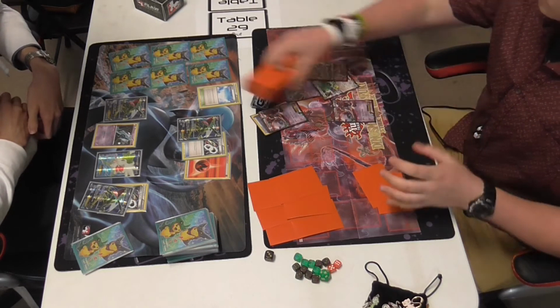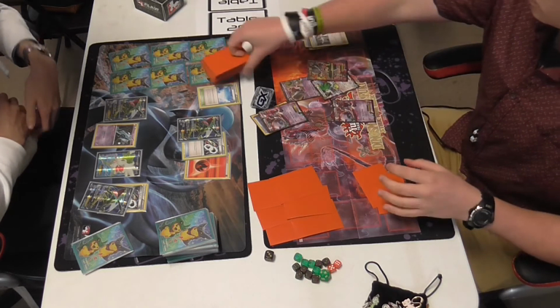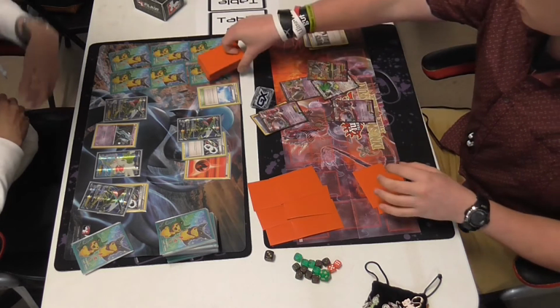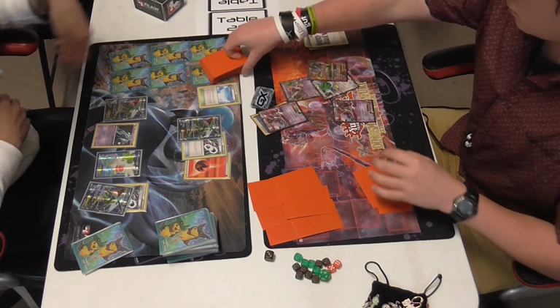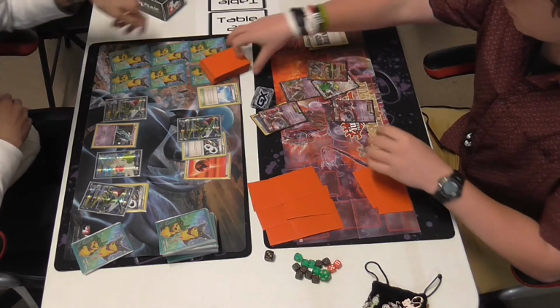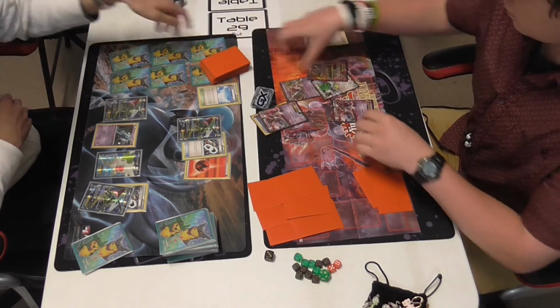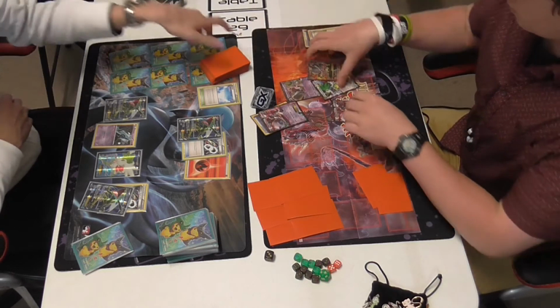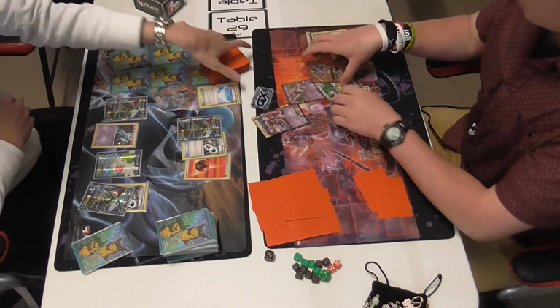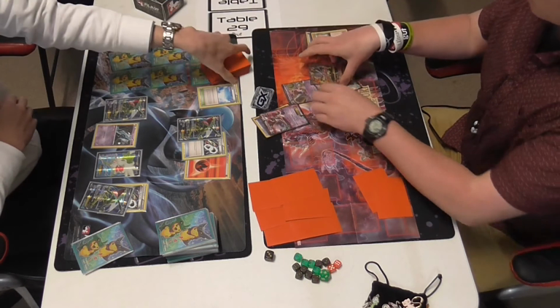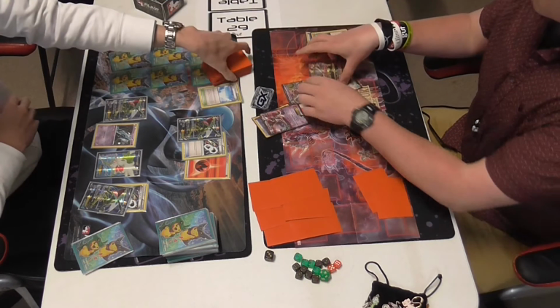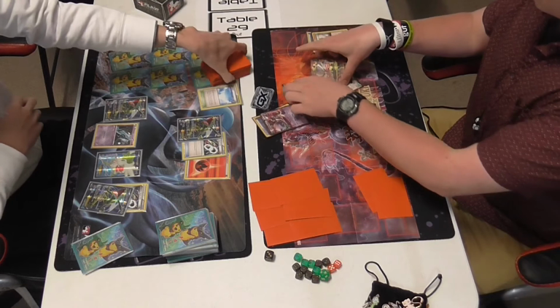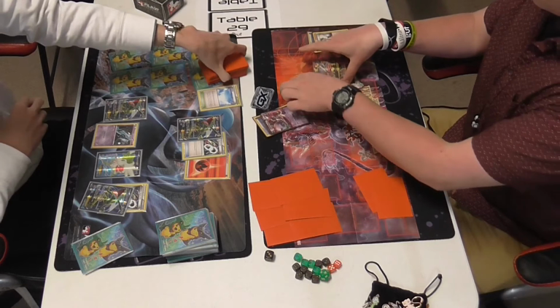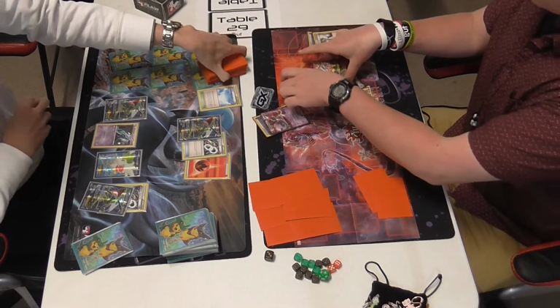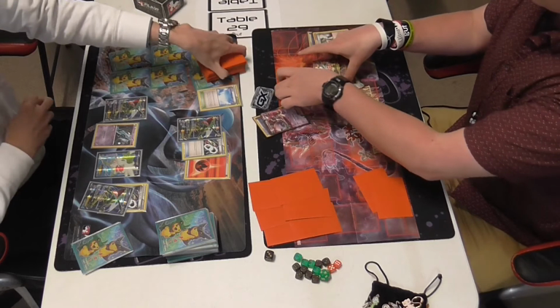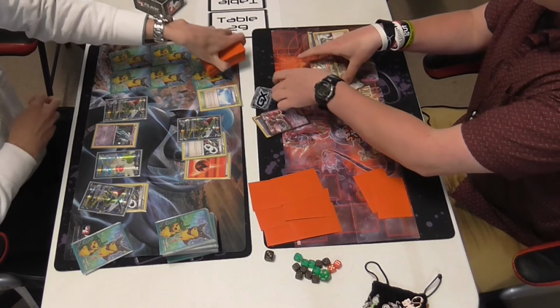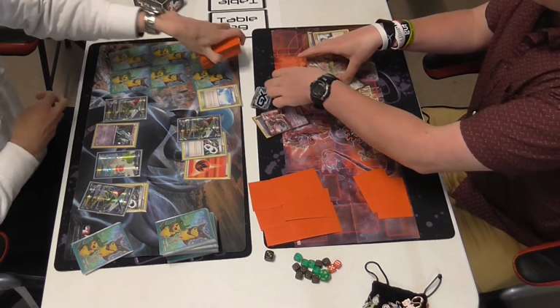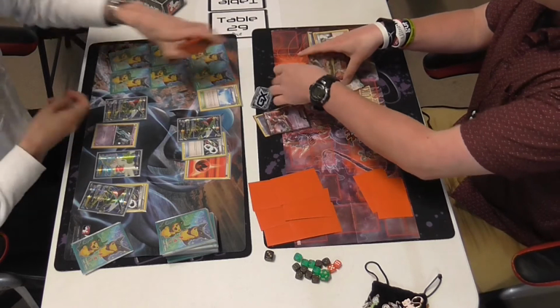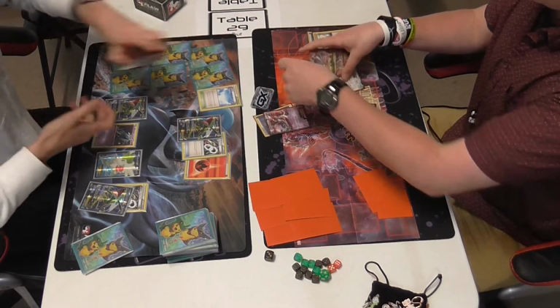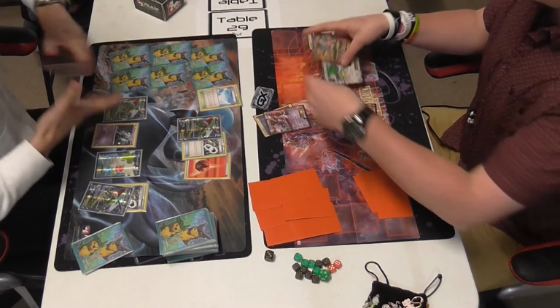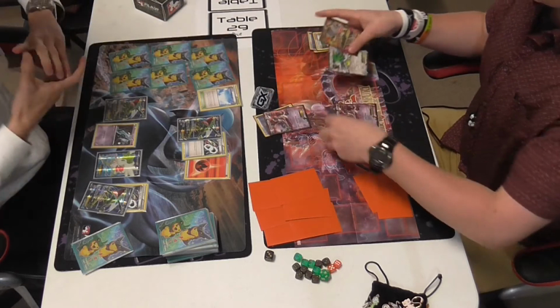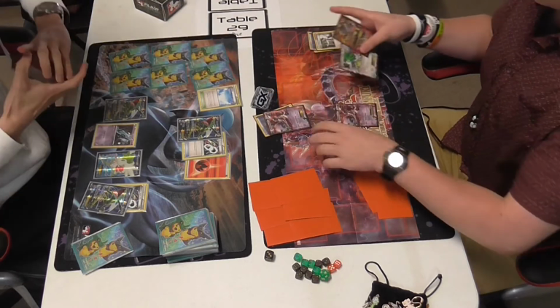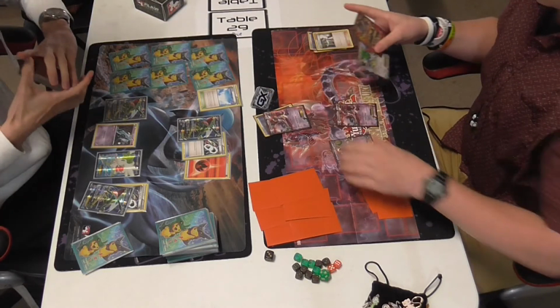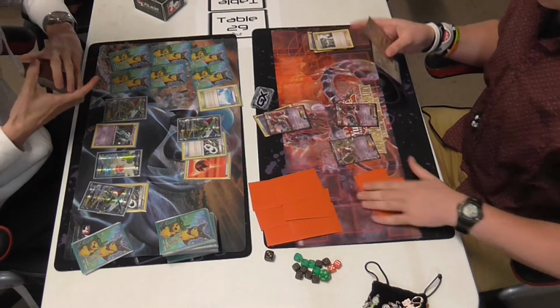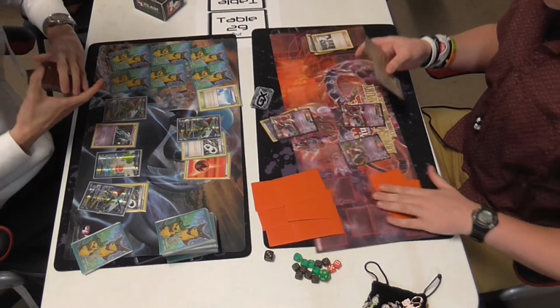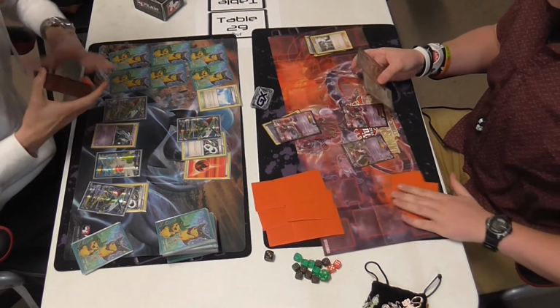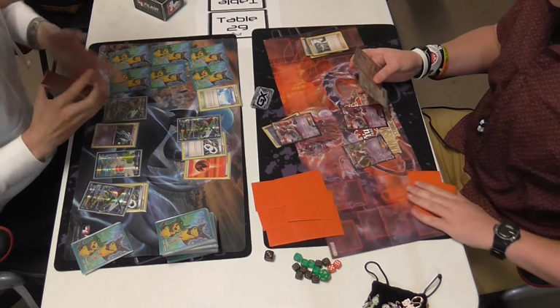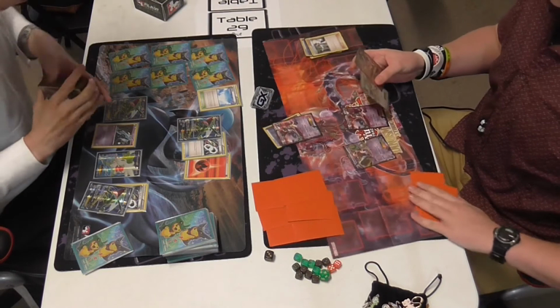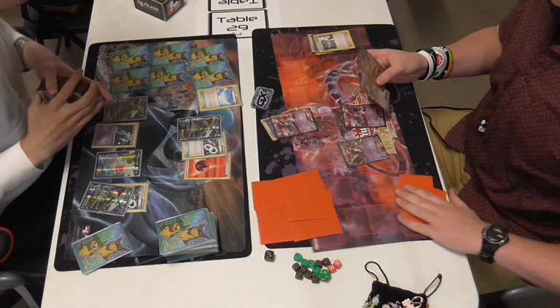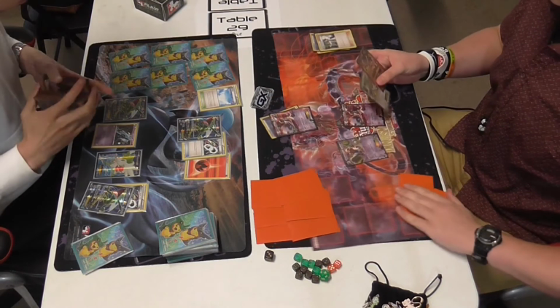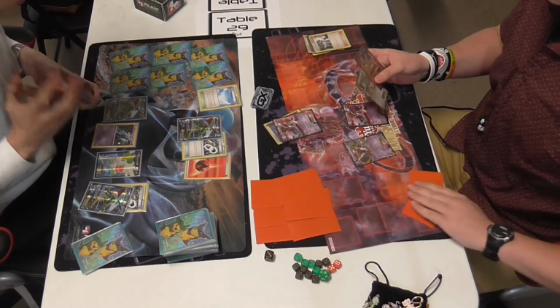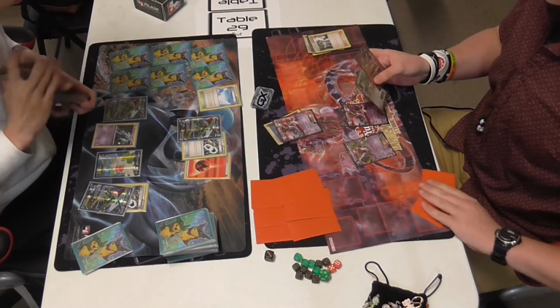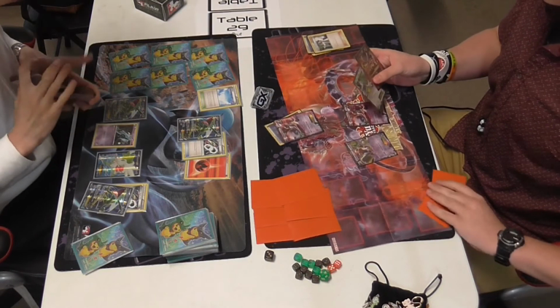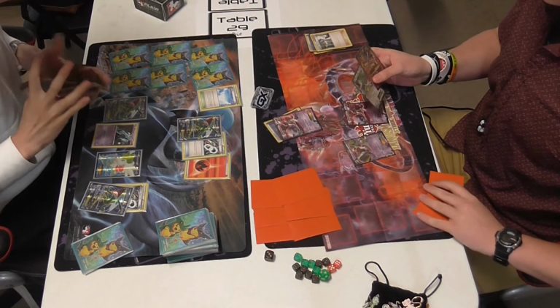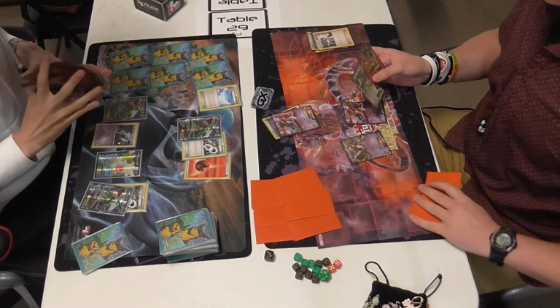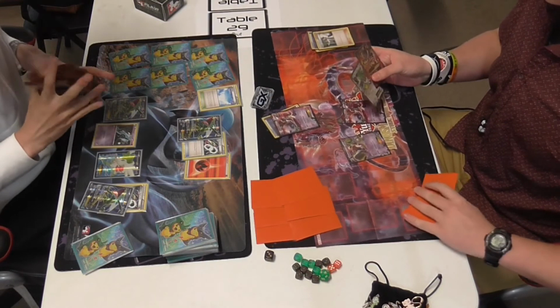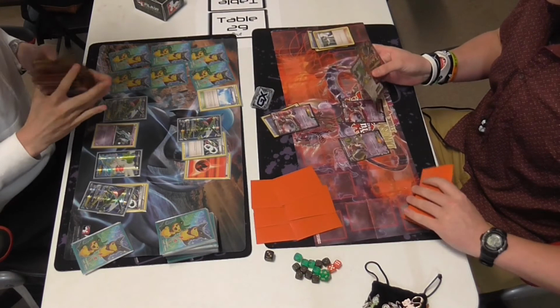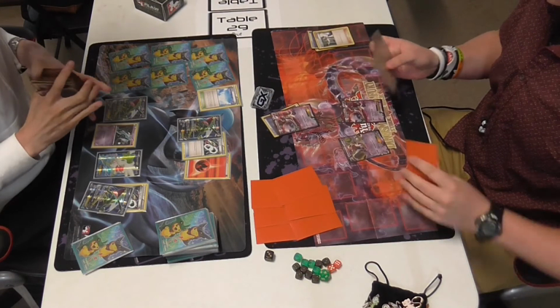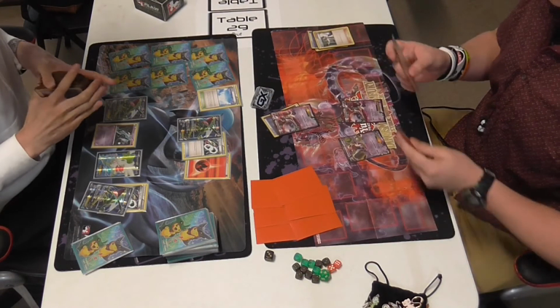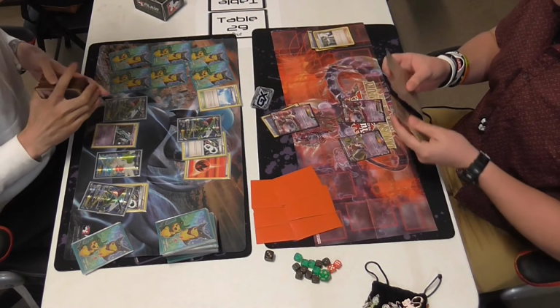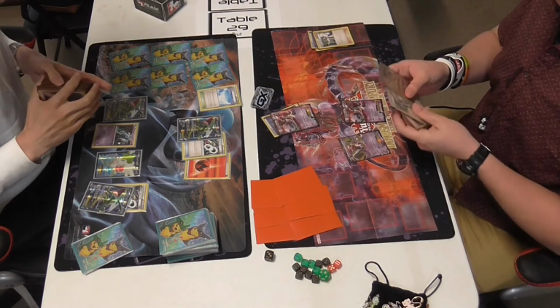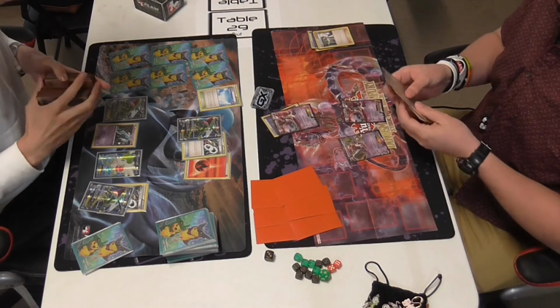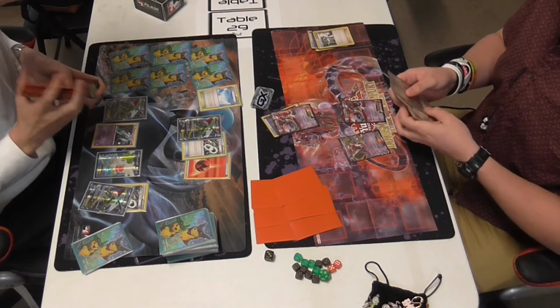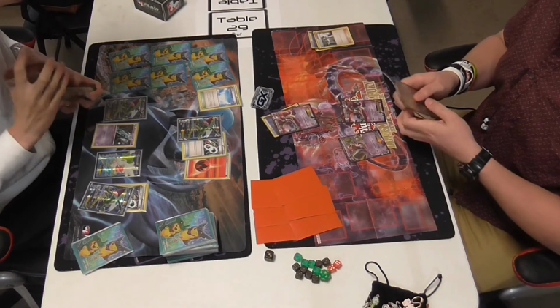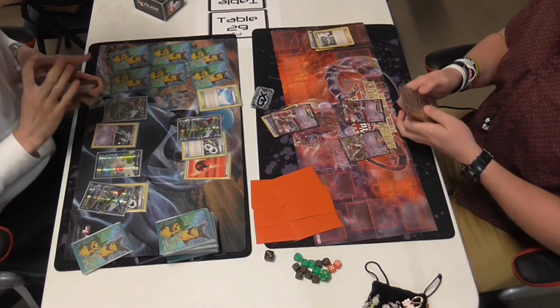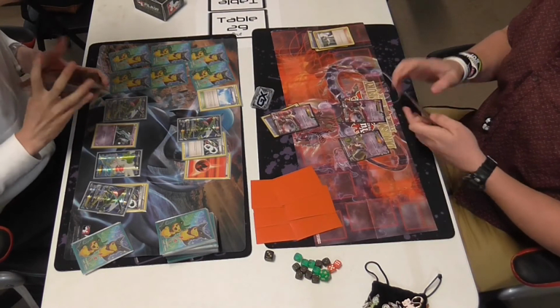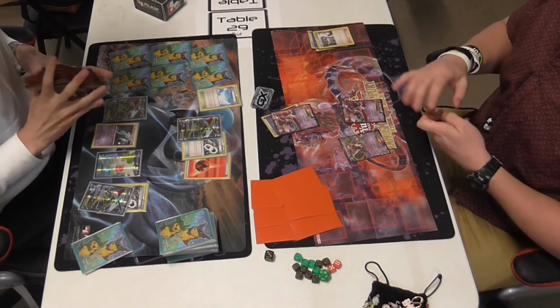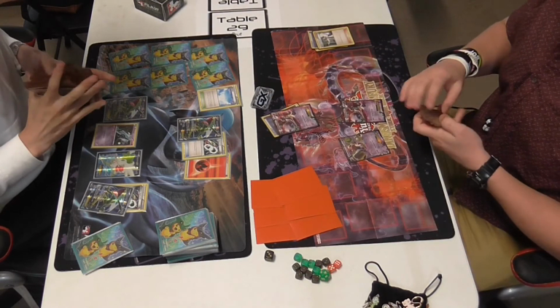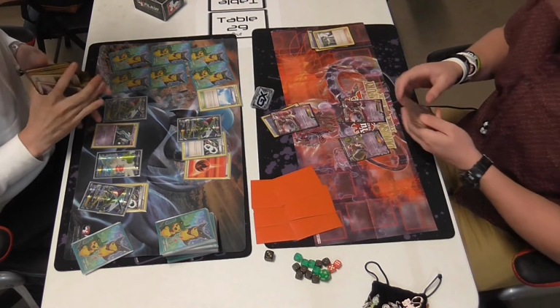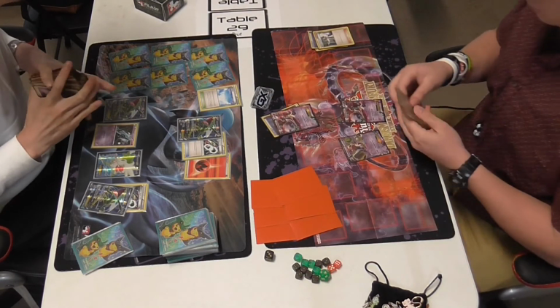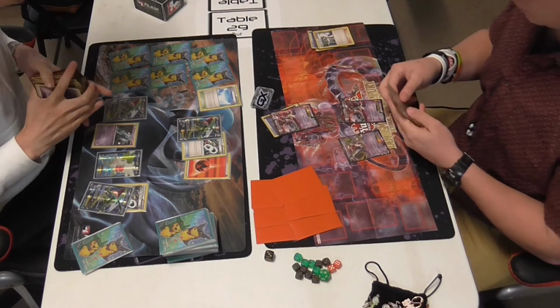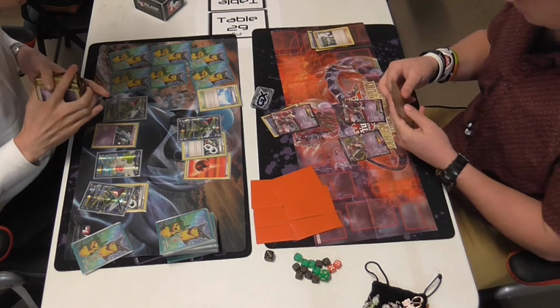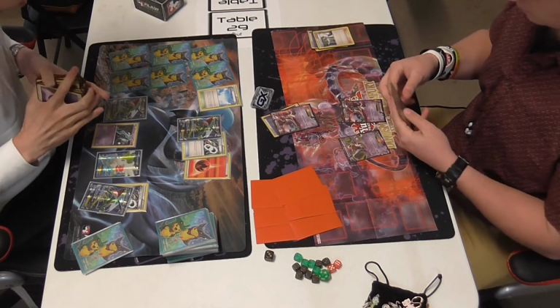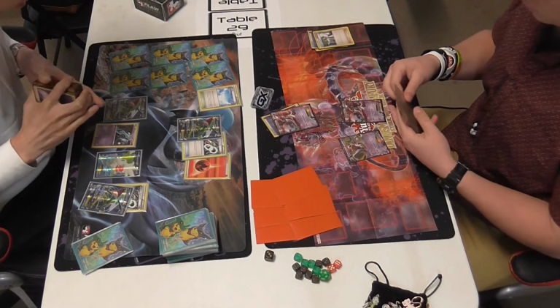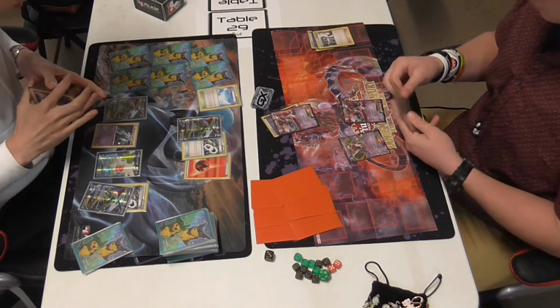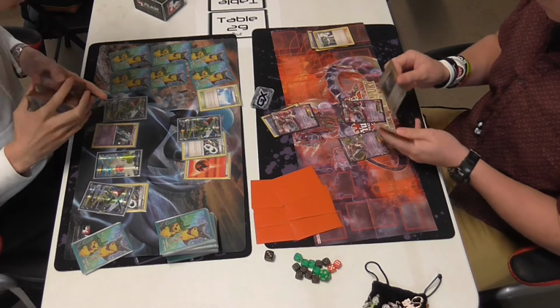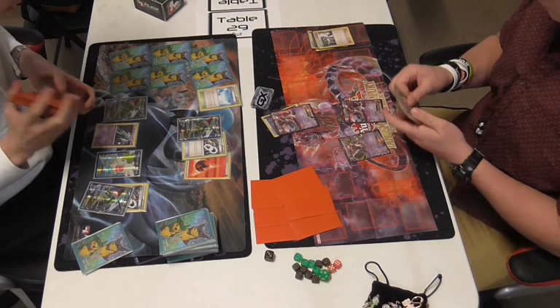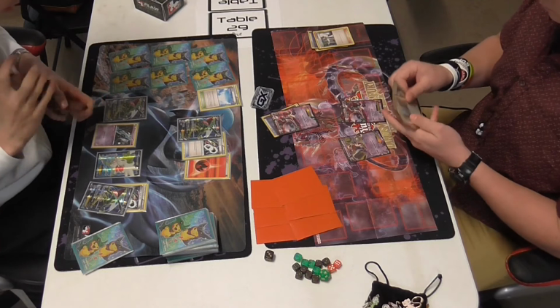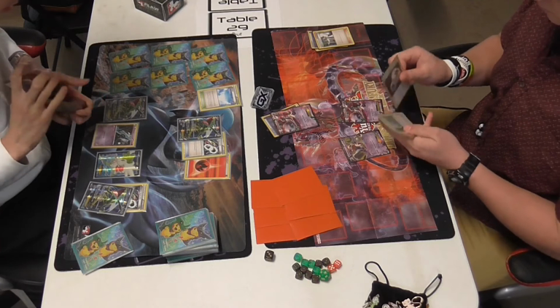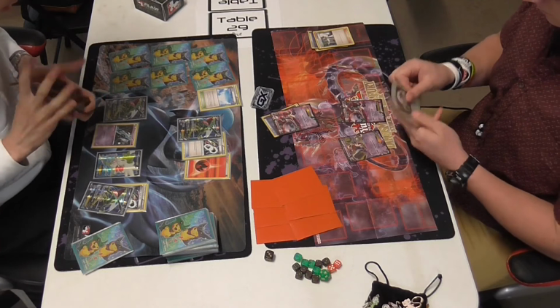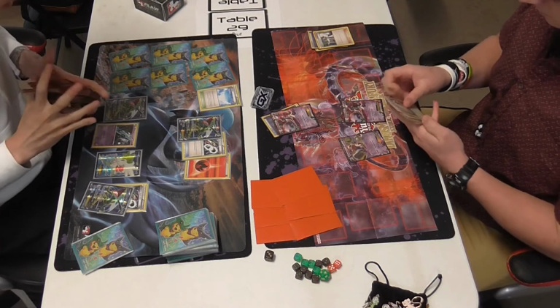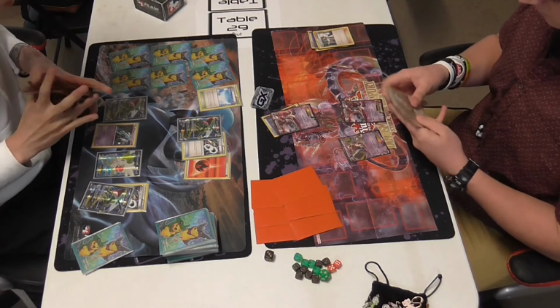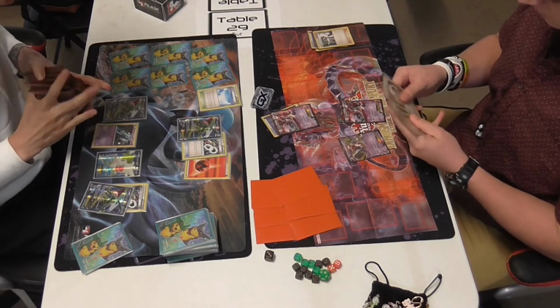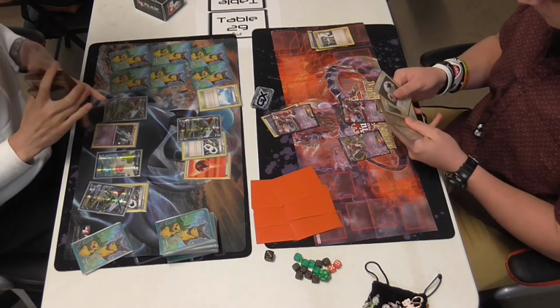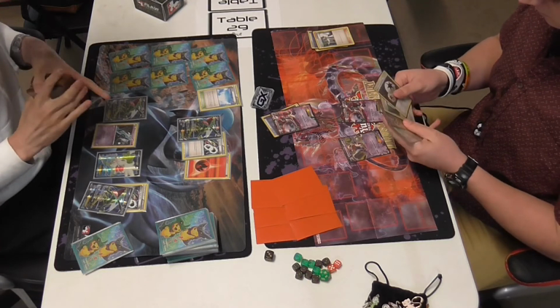One way to counter Mega Rayquaza is a combination of Parallel City, ability lock through Garbodor, and N.